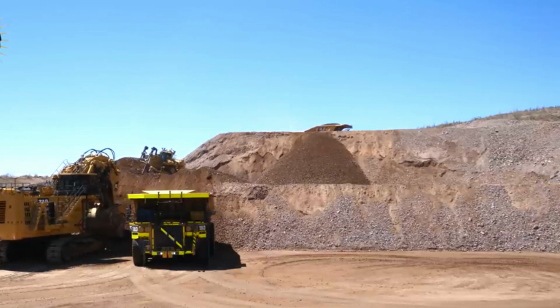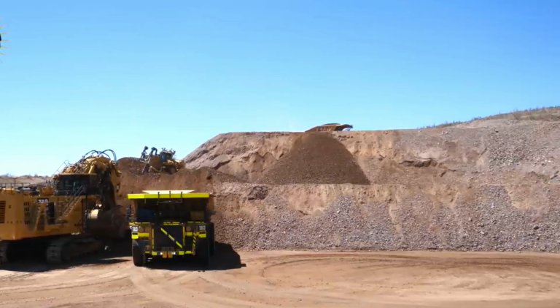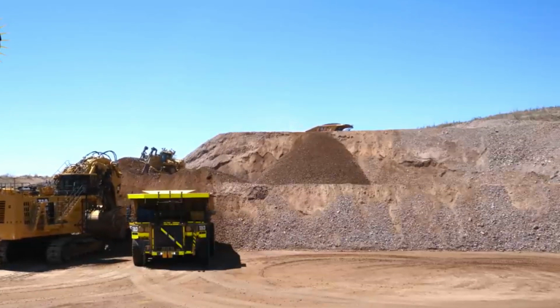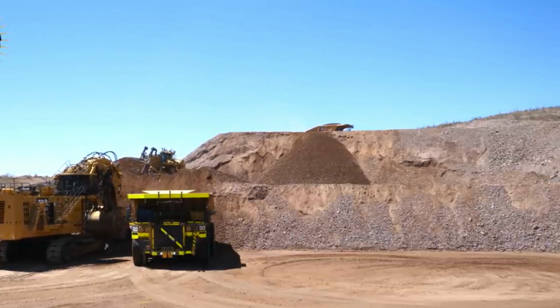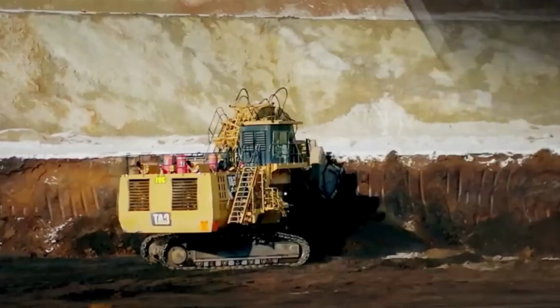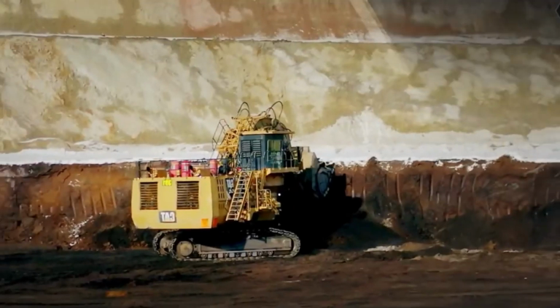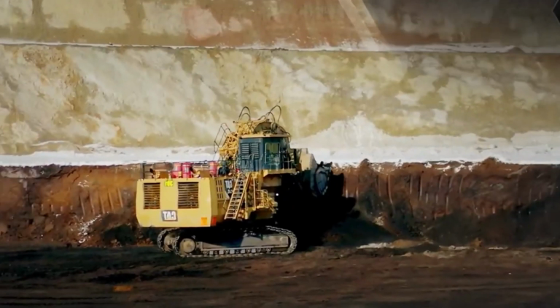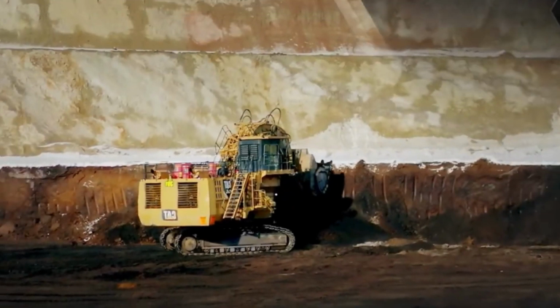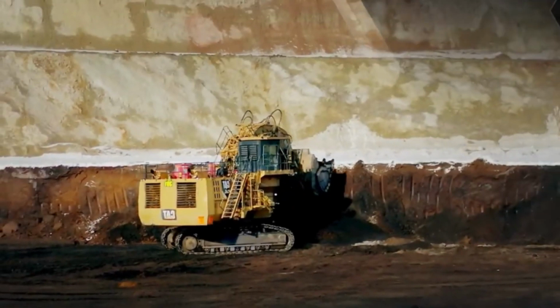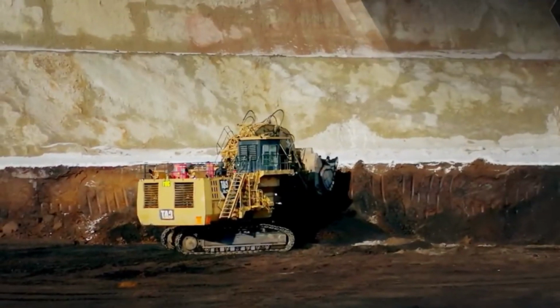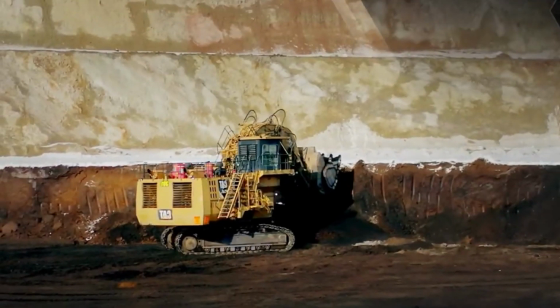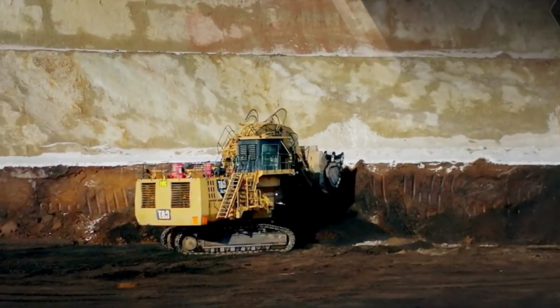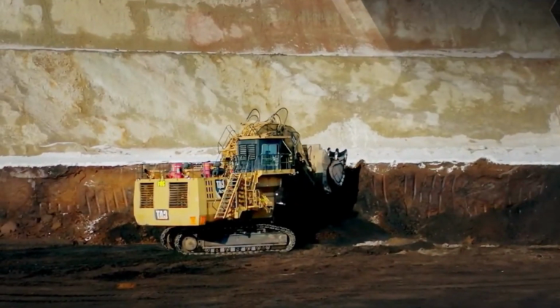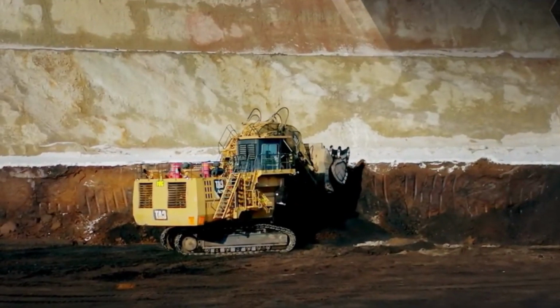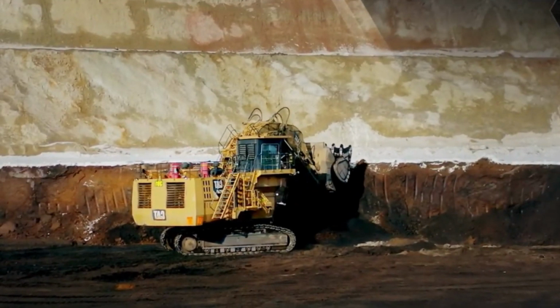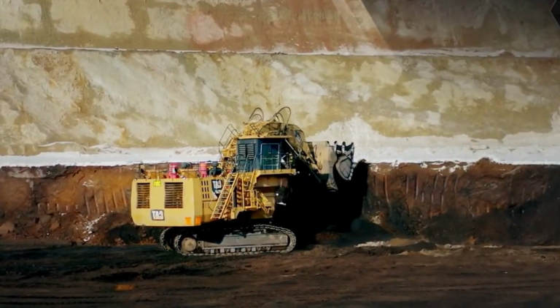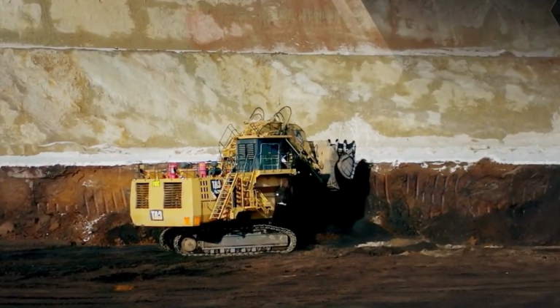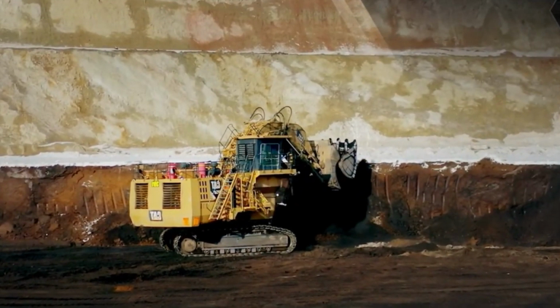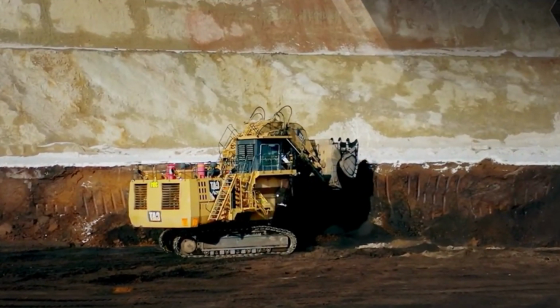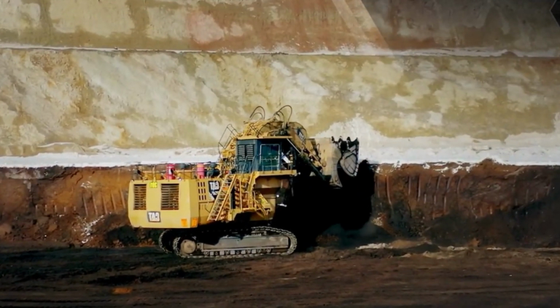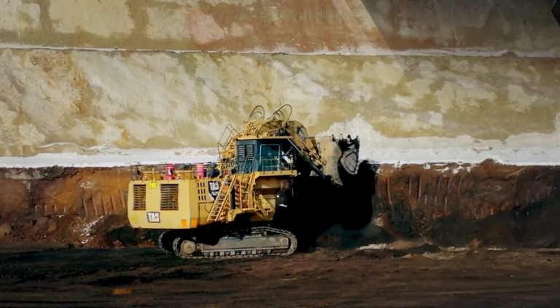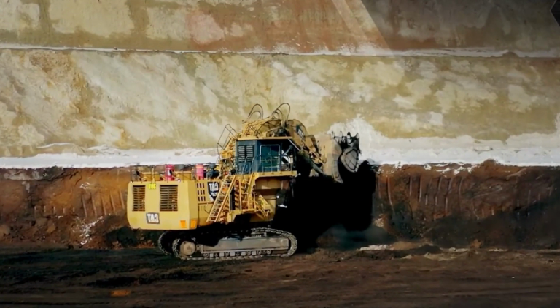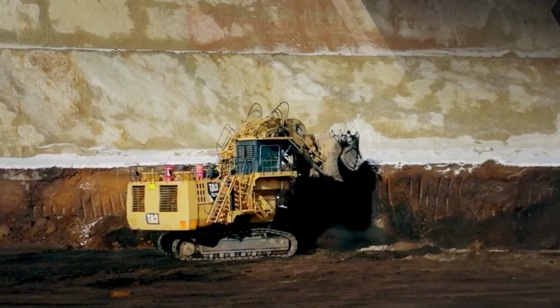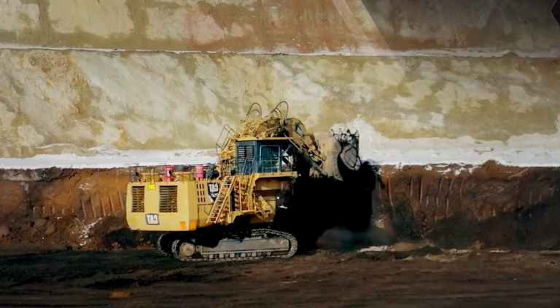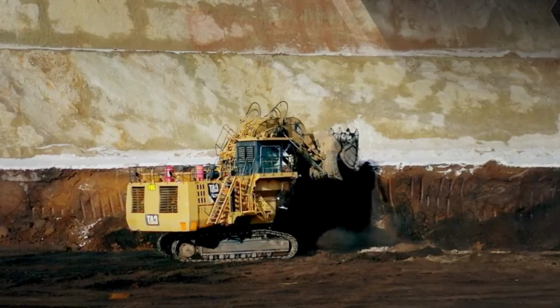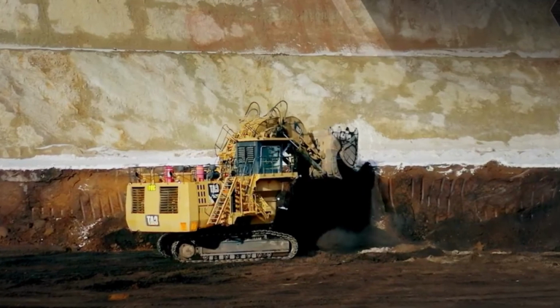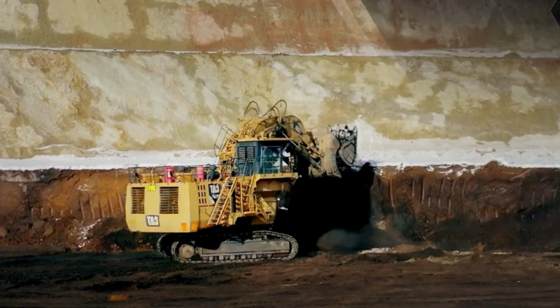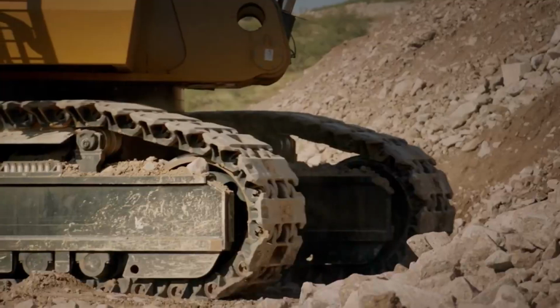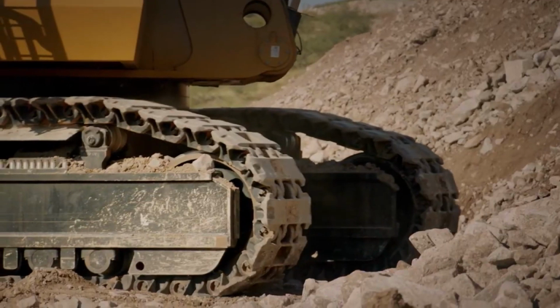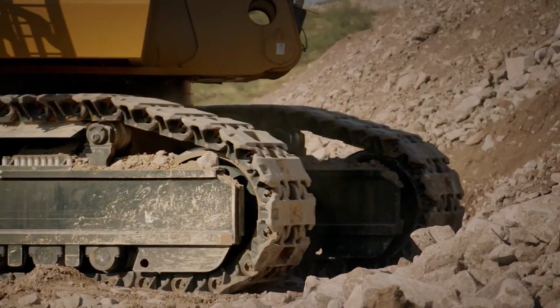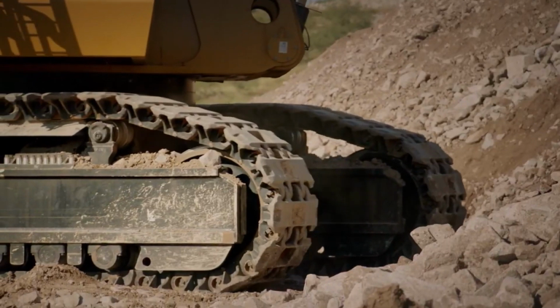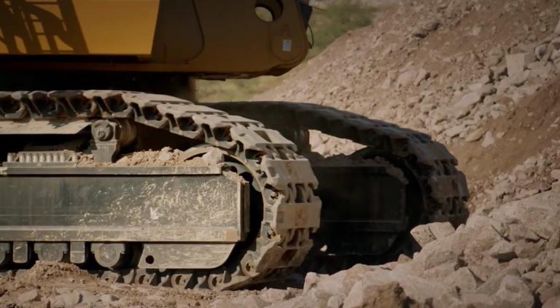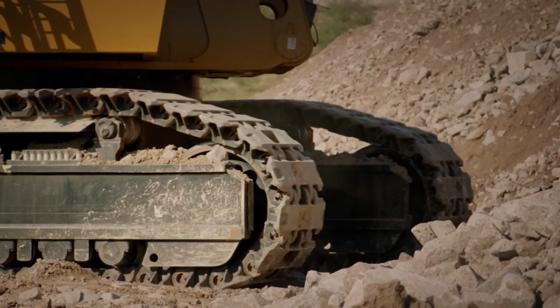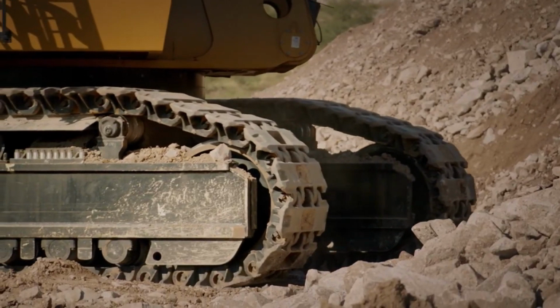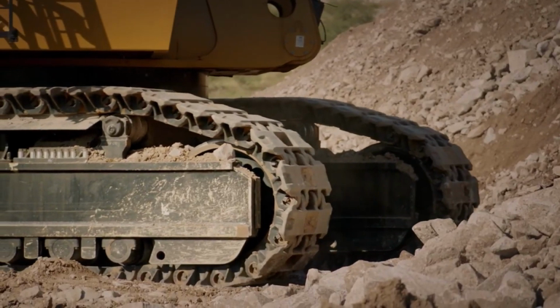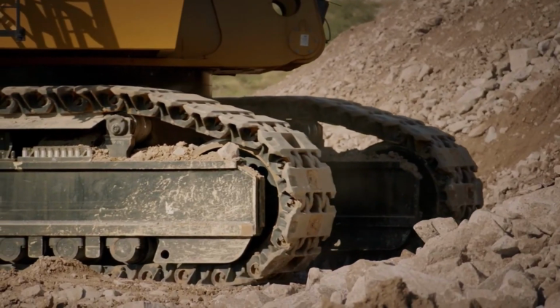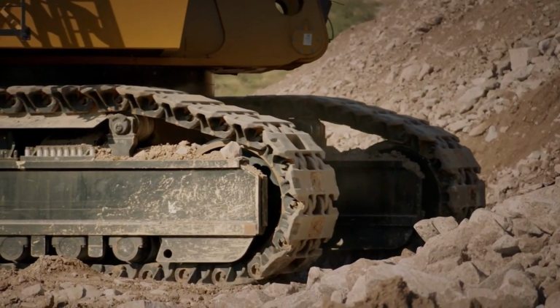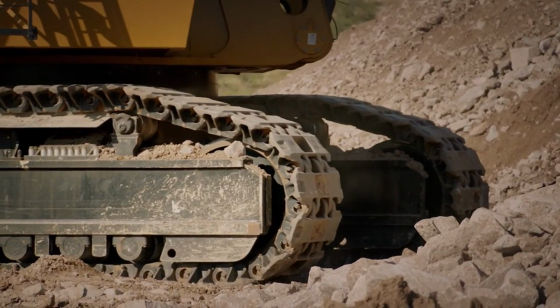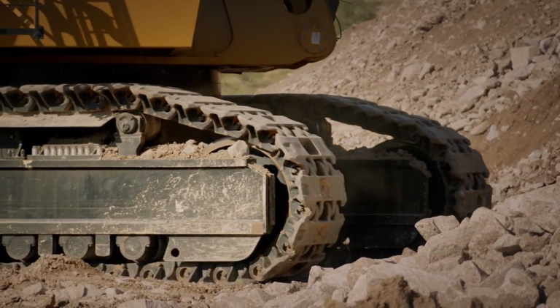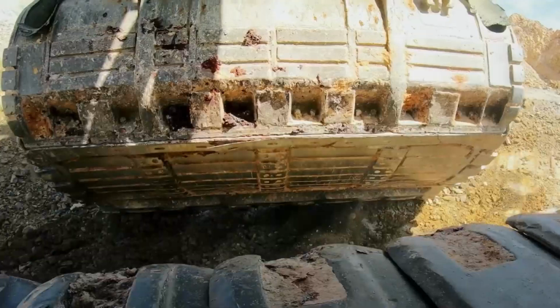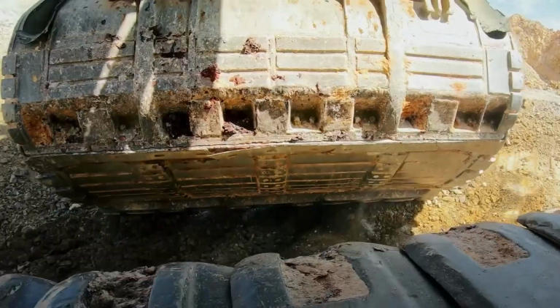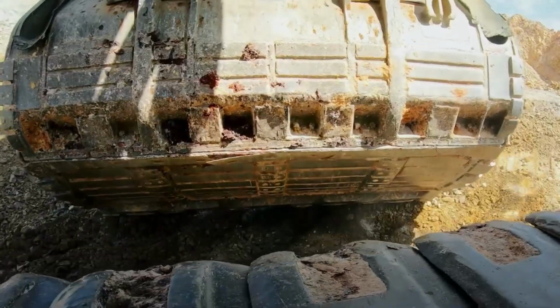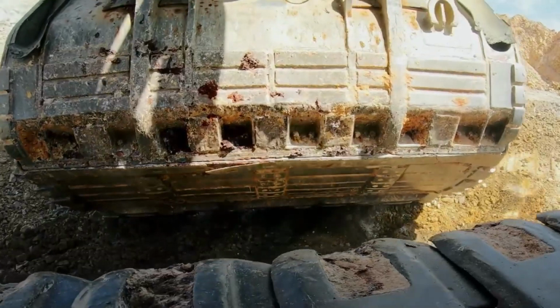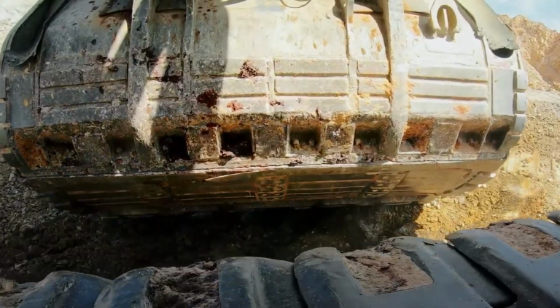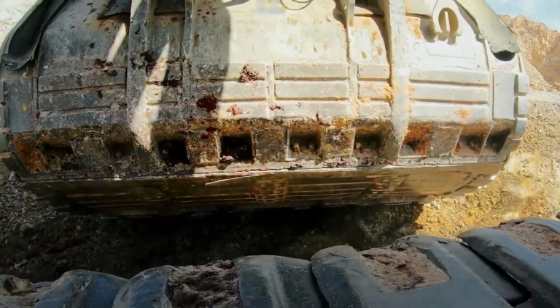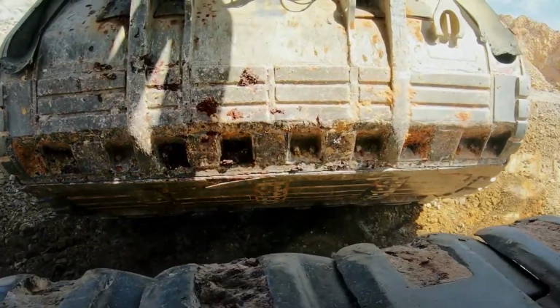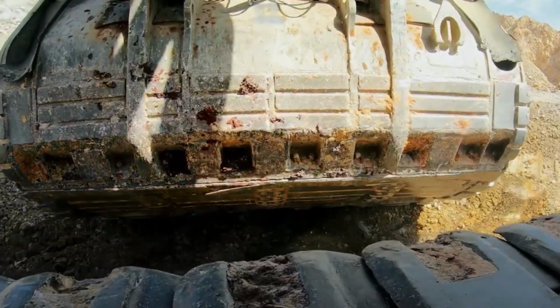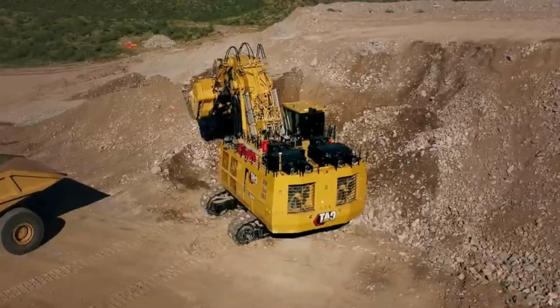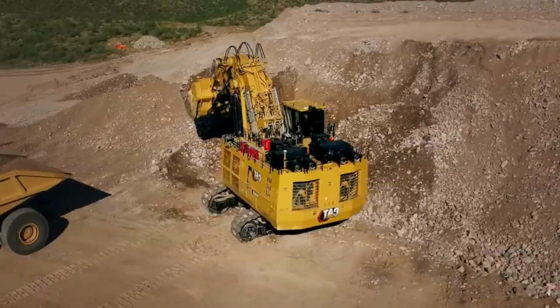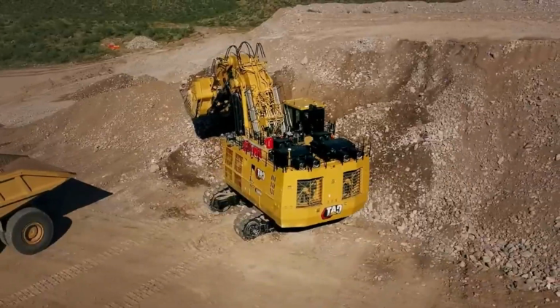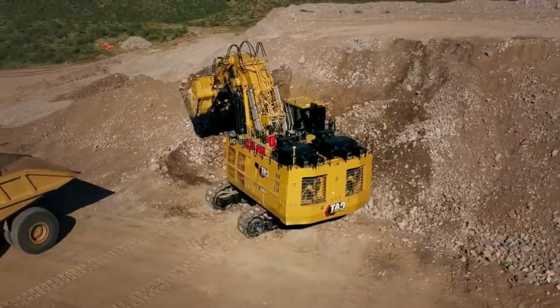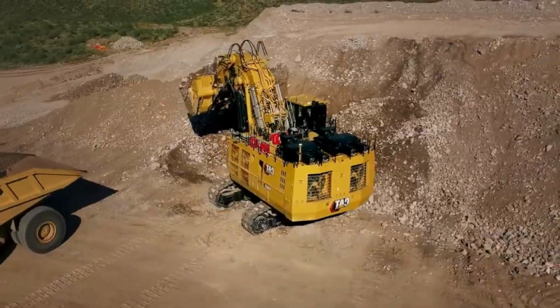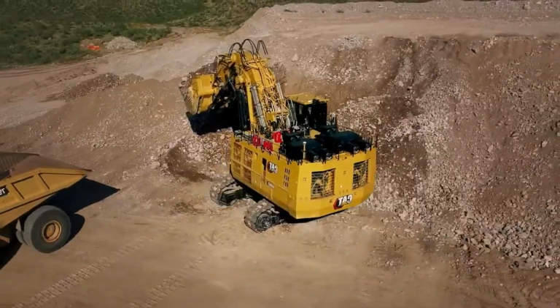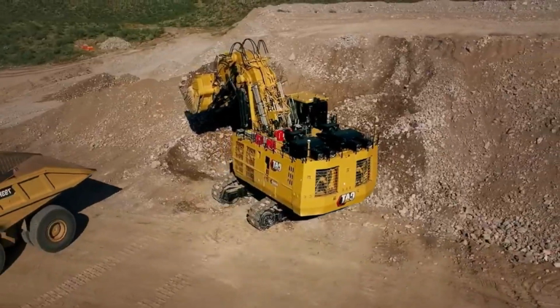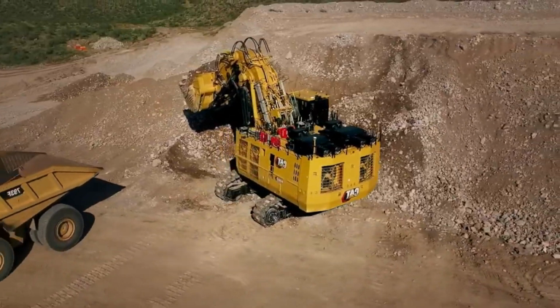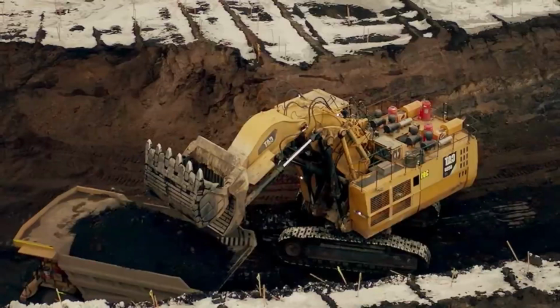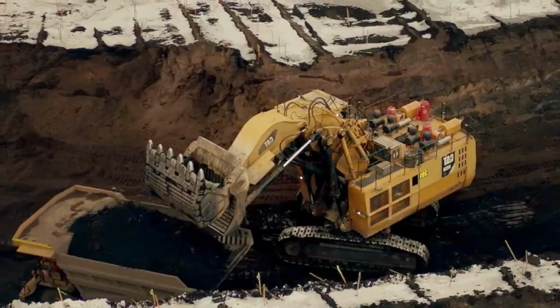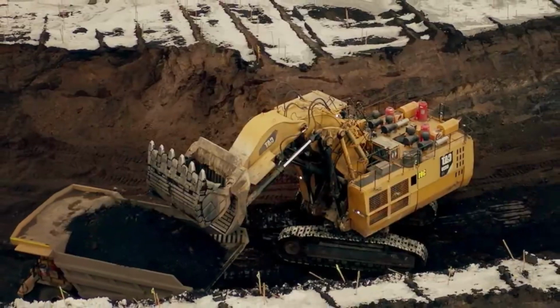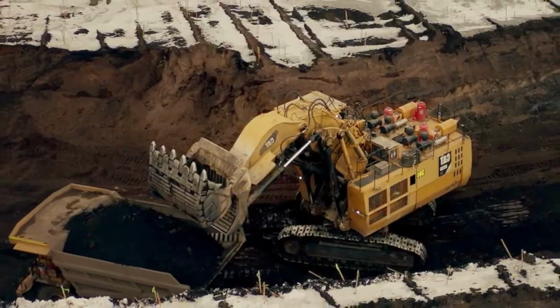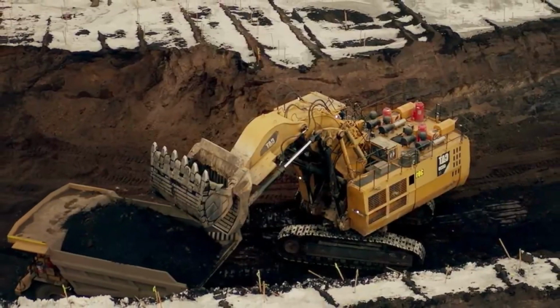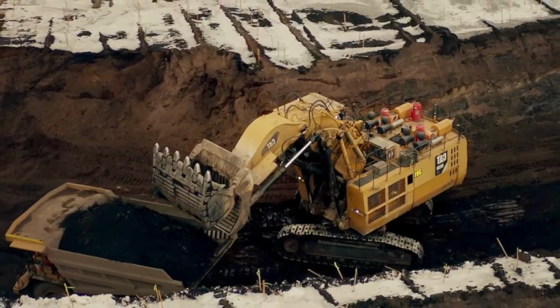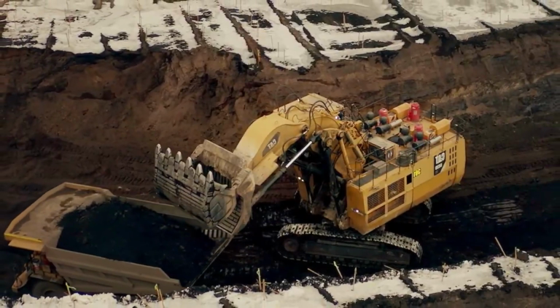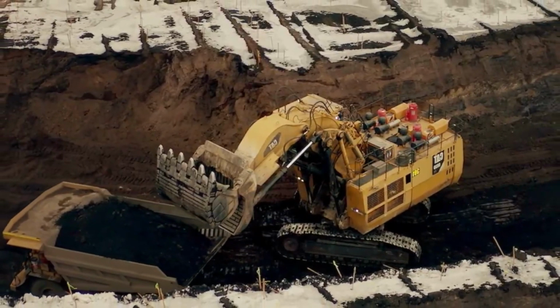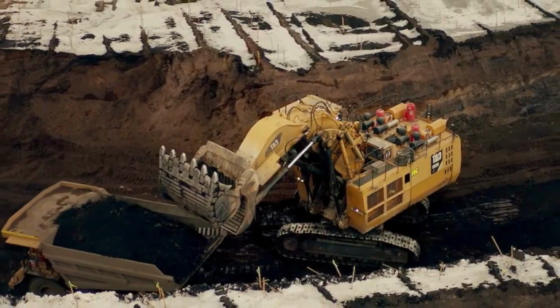With an empty weight advantage of at least 9 tons over electric drive trucks in its class, it ensures full payload capacity.